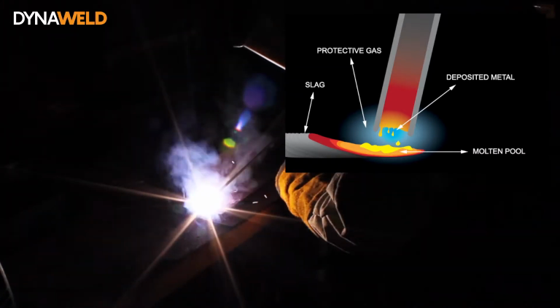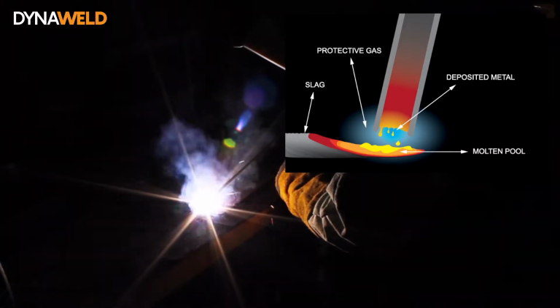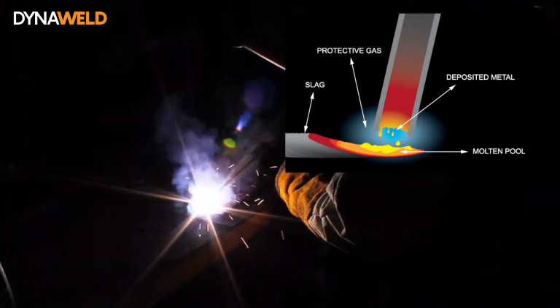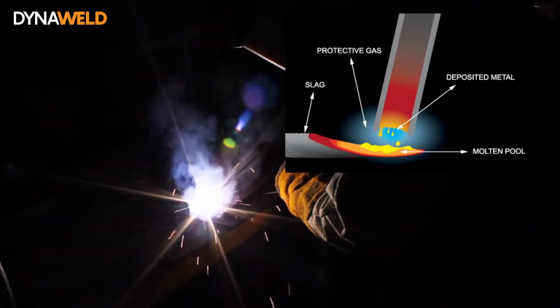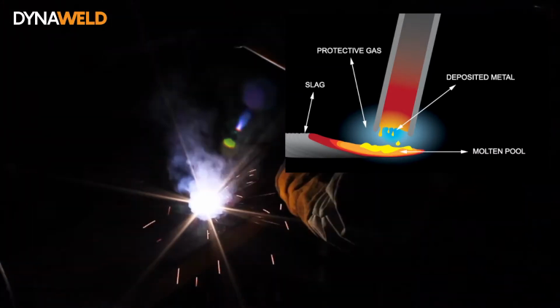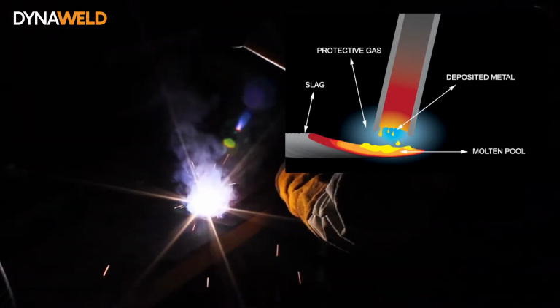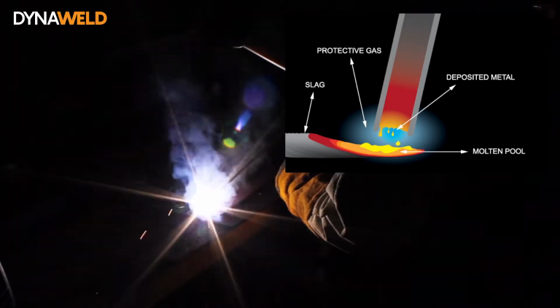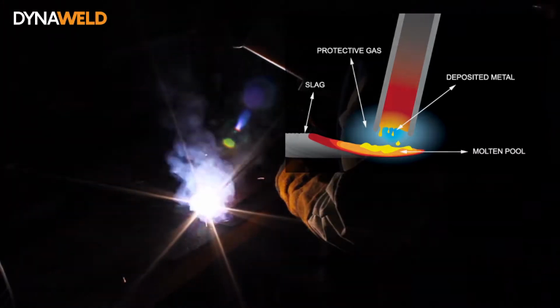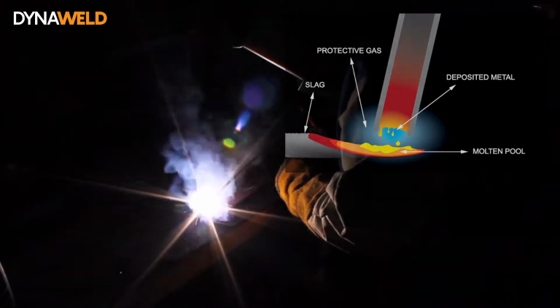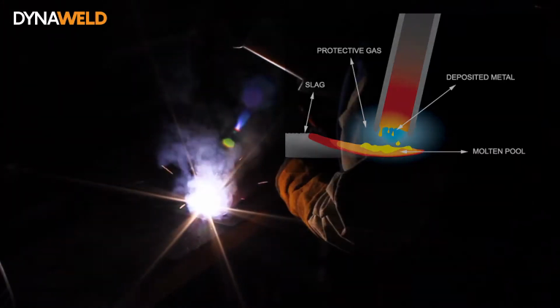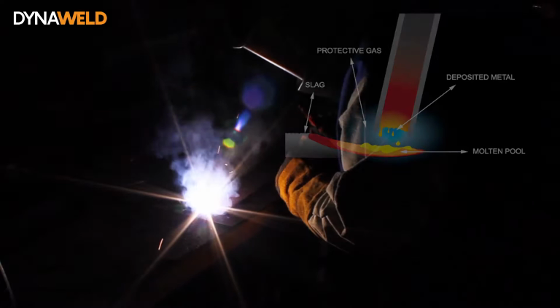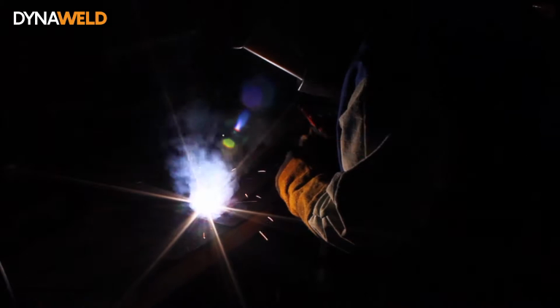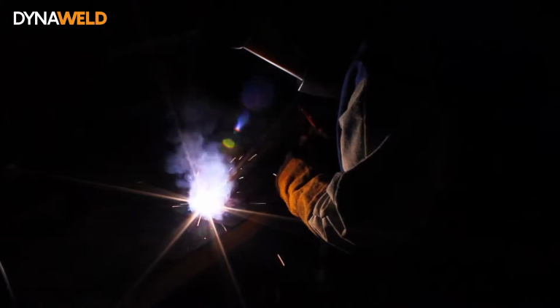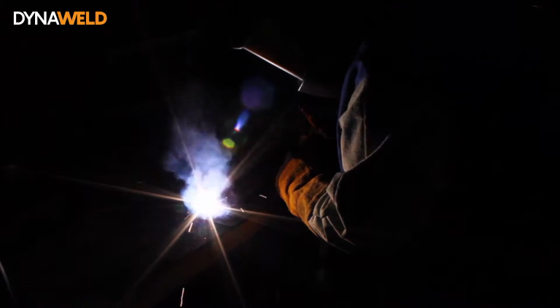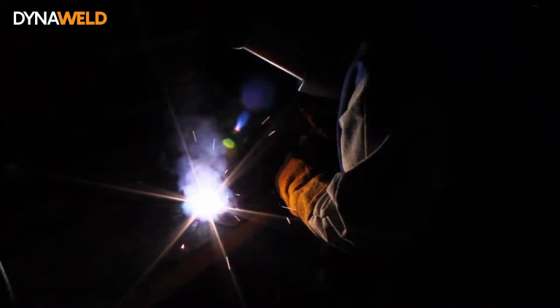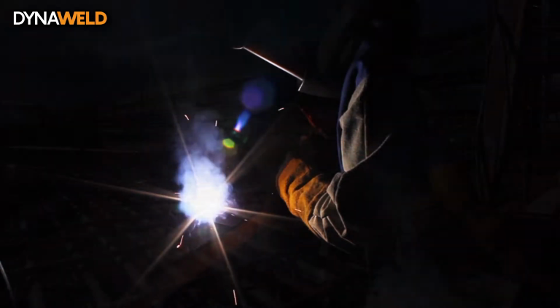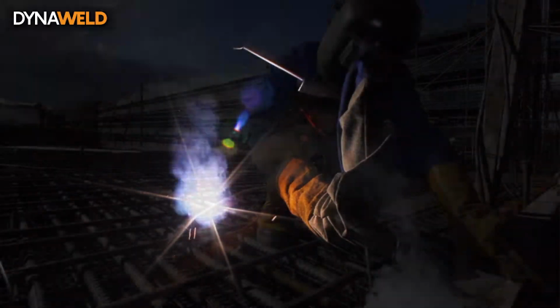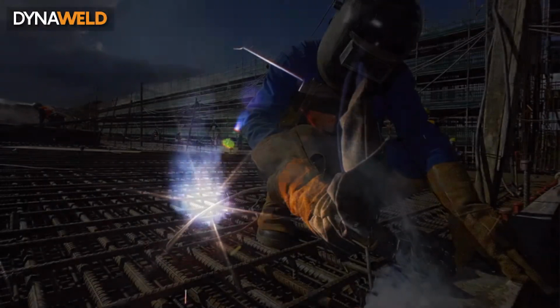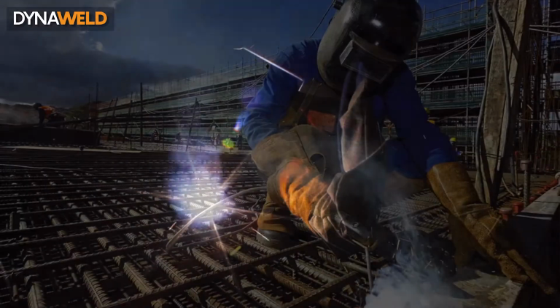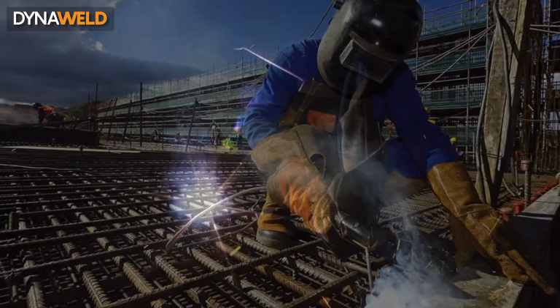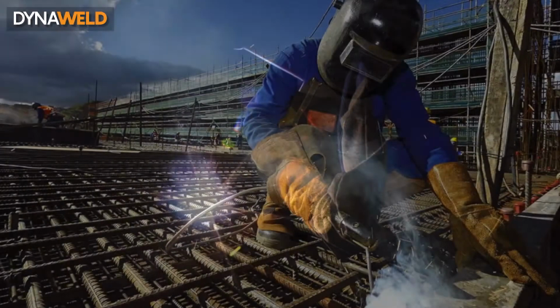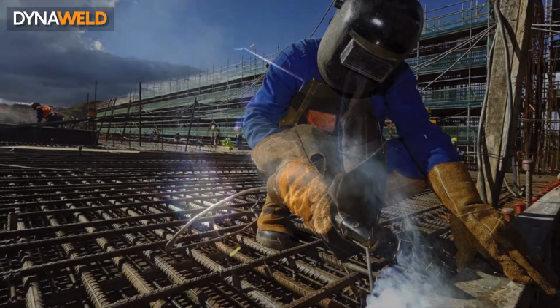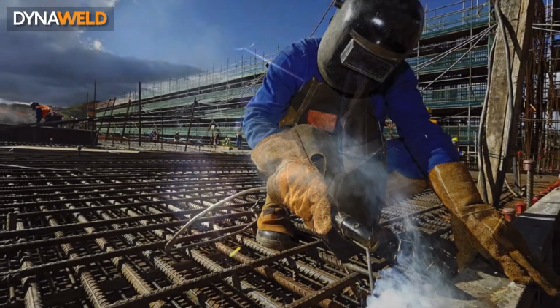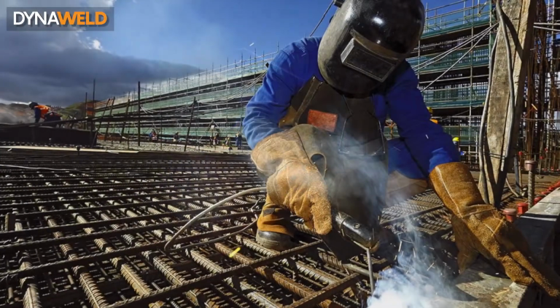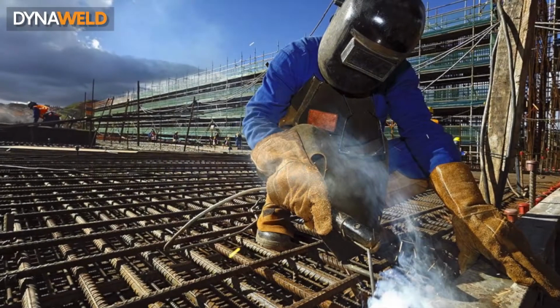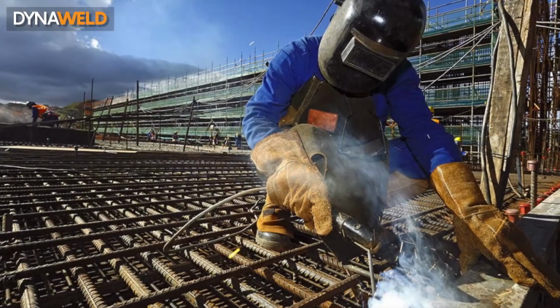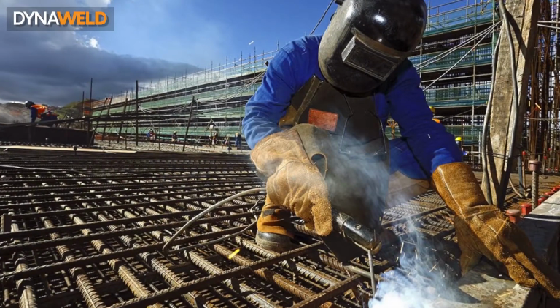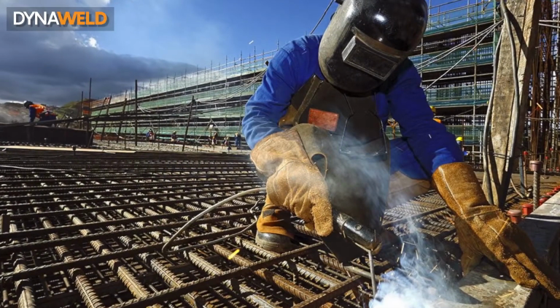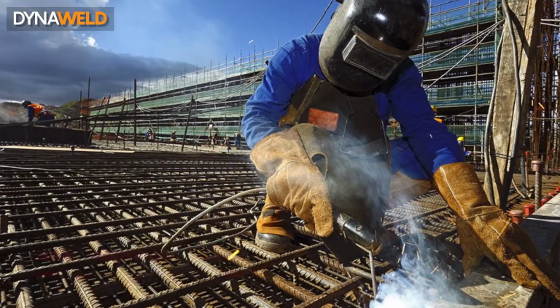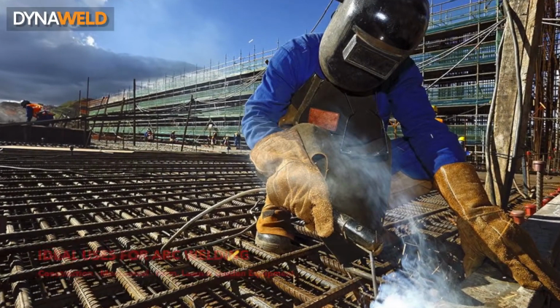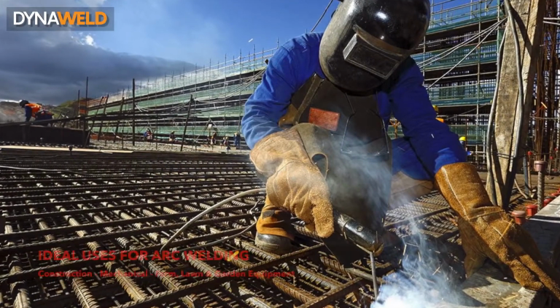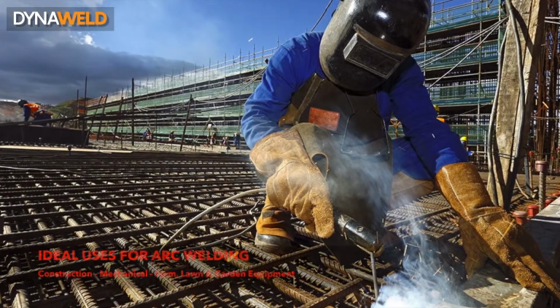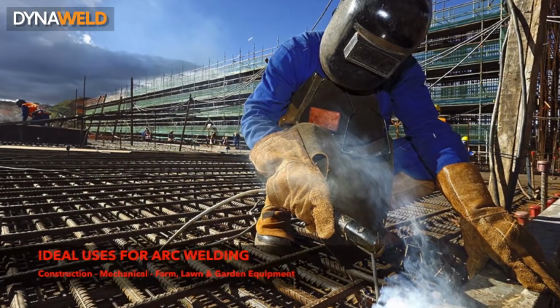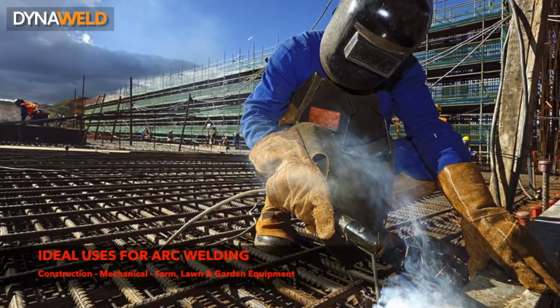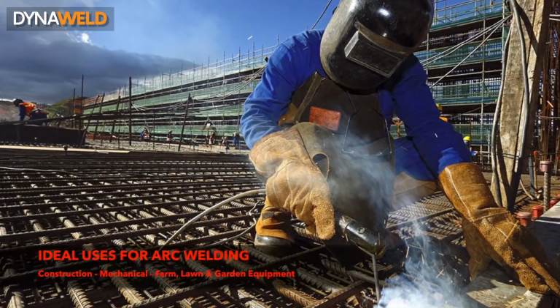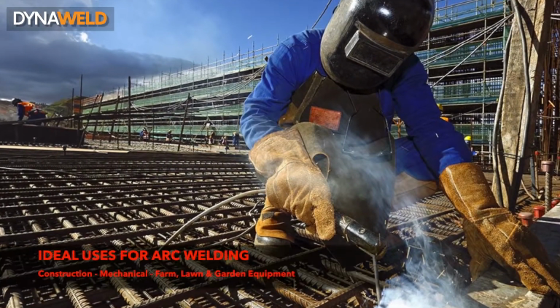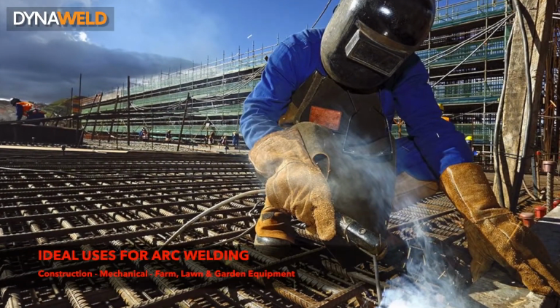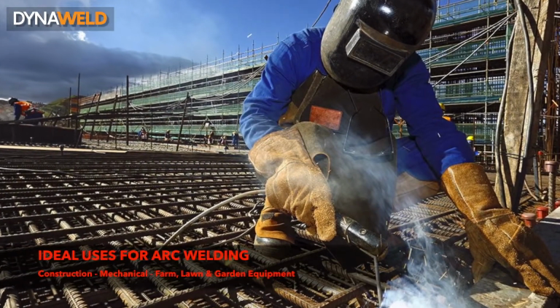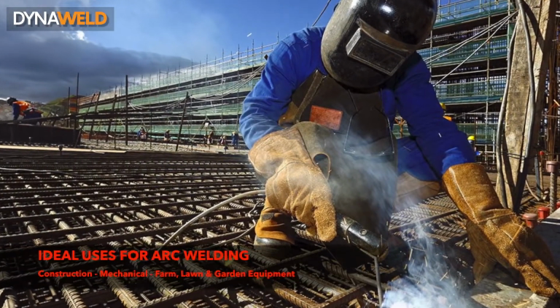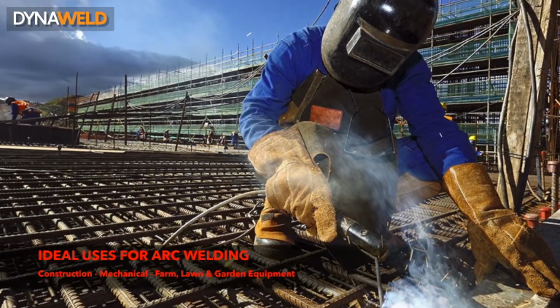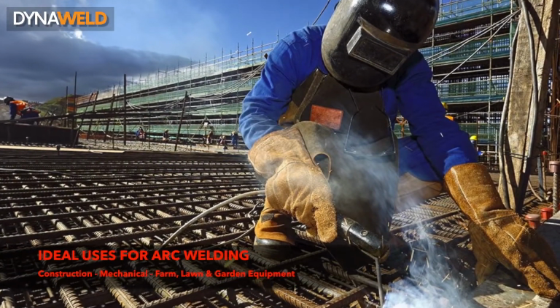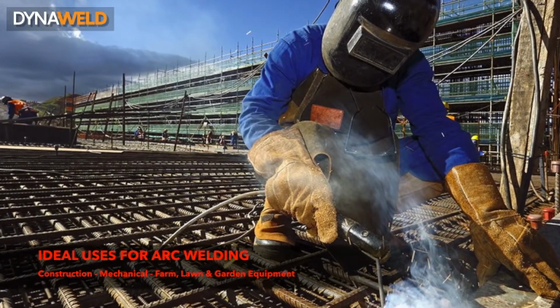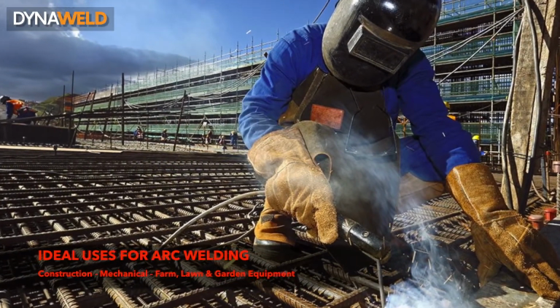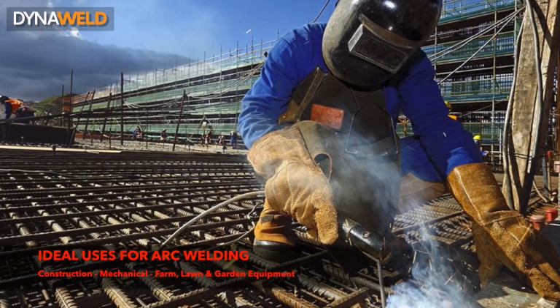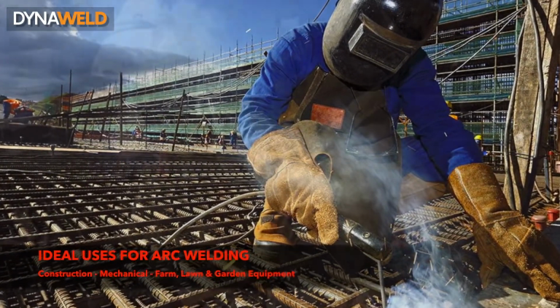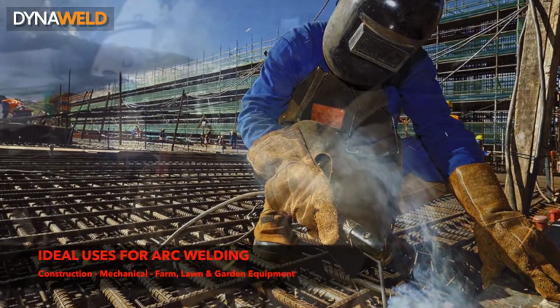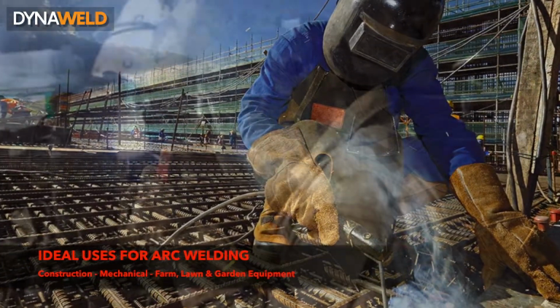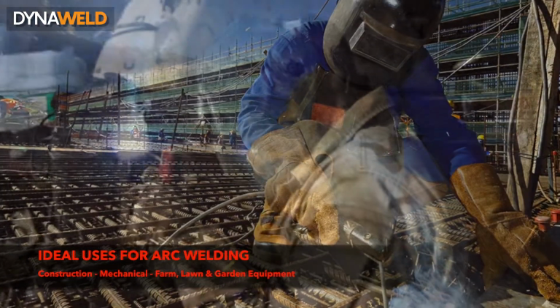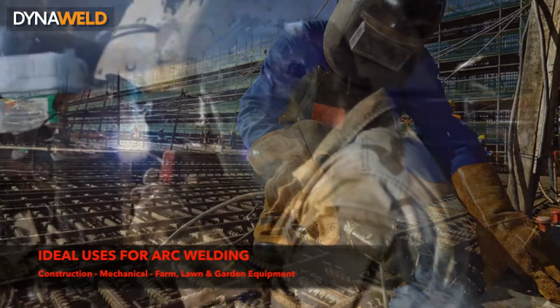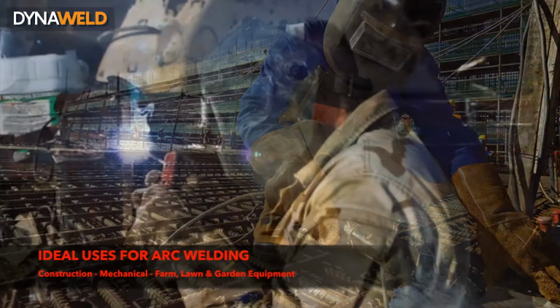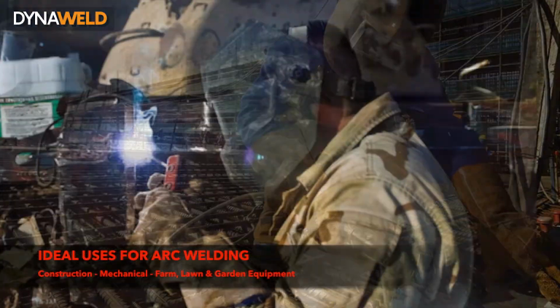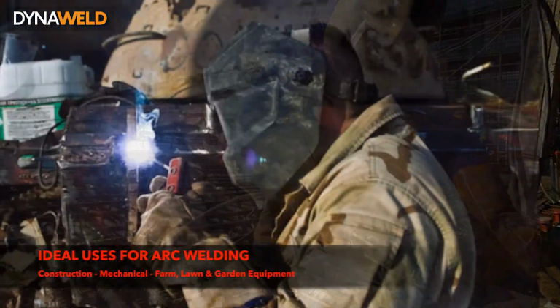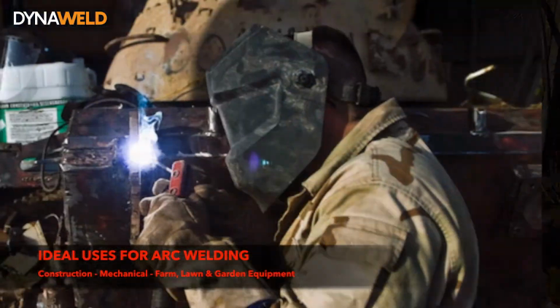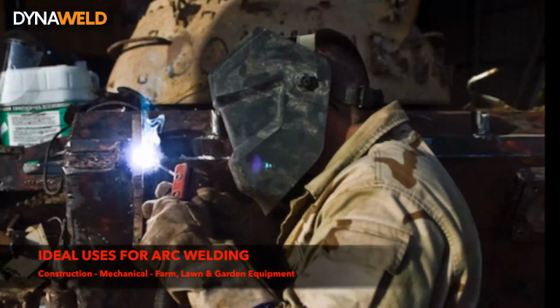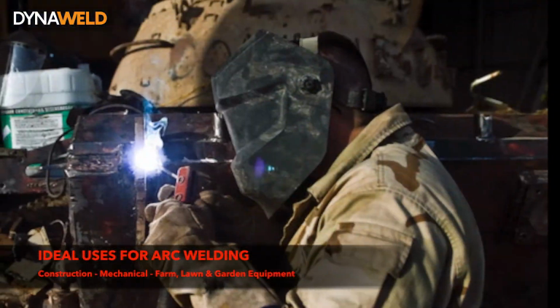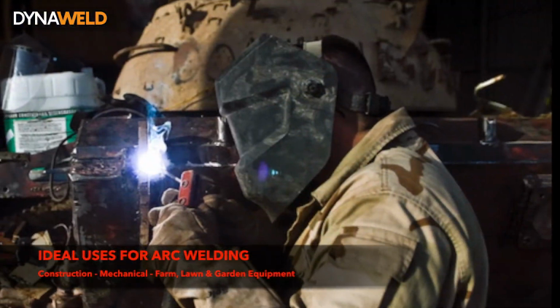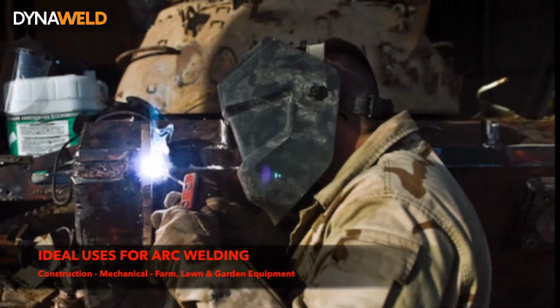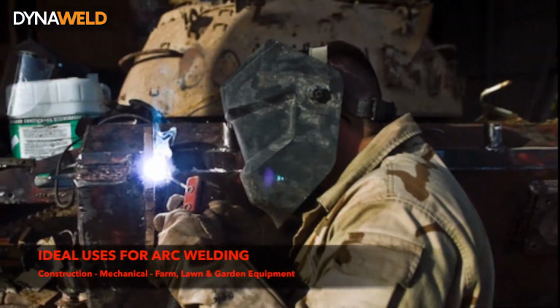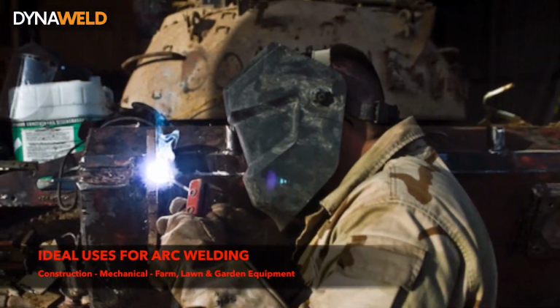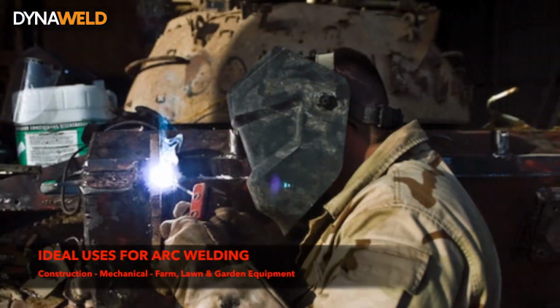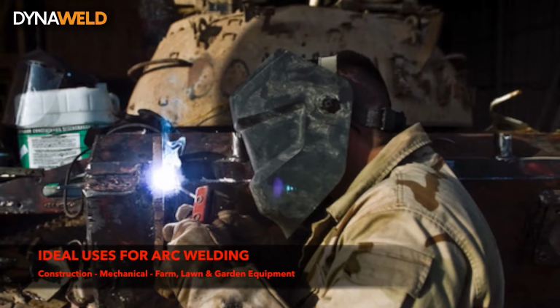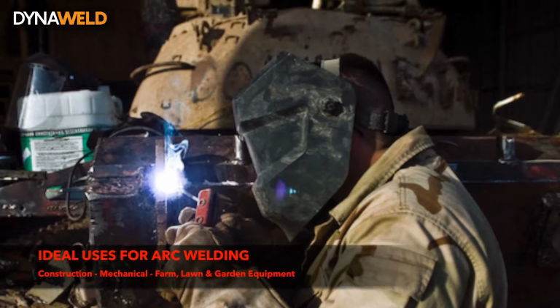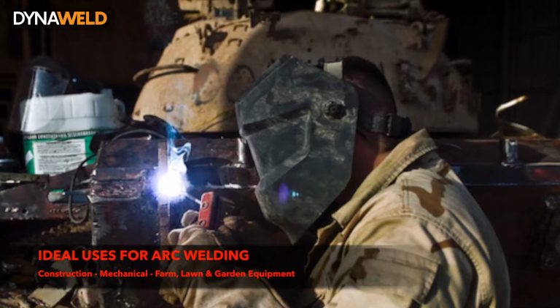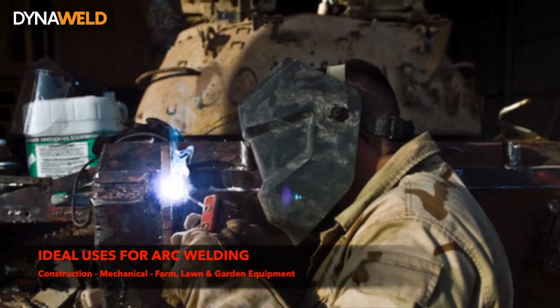Arc welding is ideal for applications such as construction, mechanical, farm, lawn and gardening equipment.